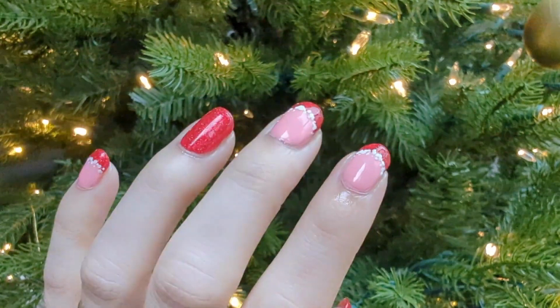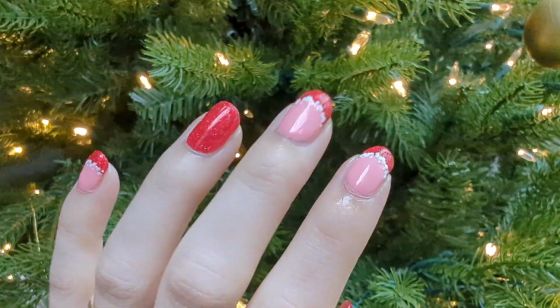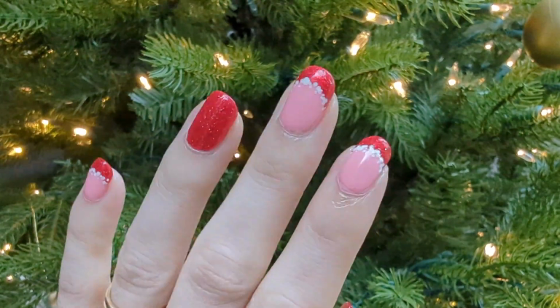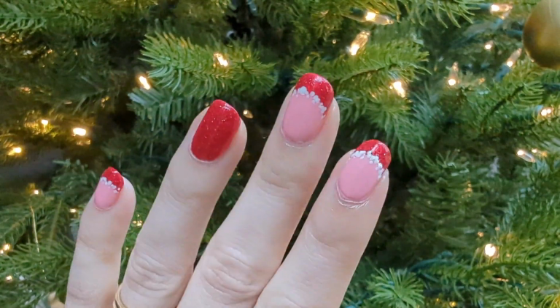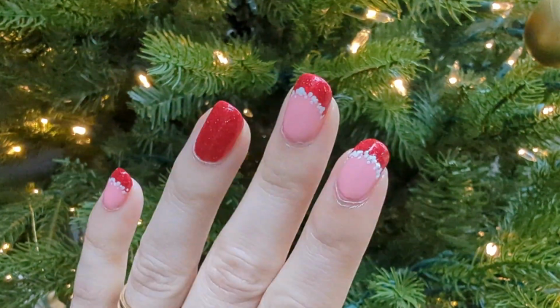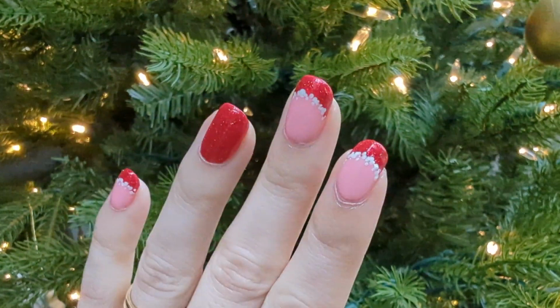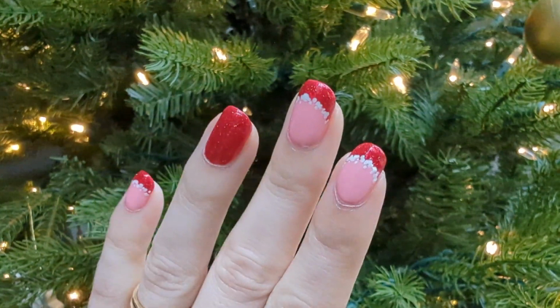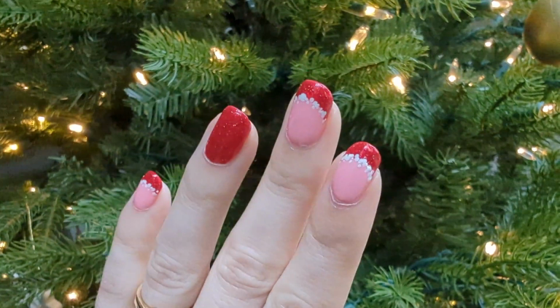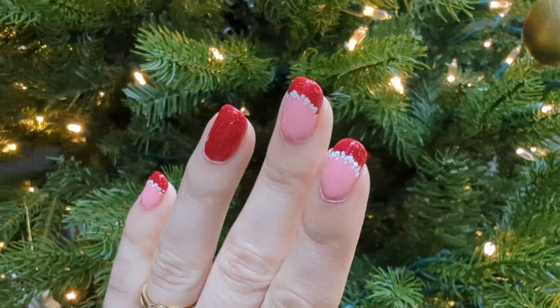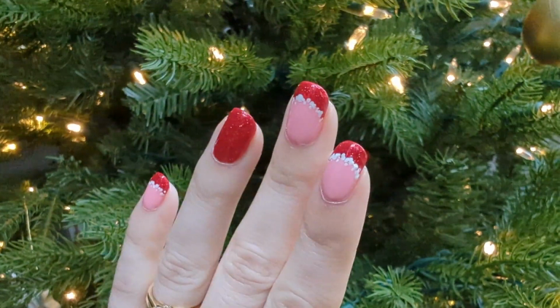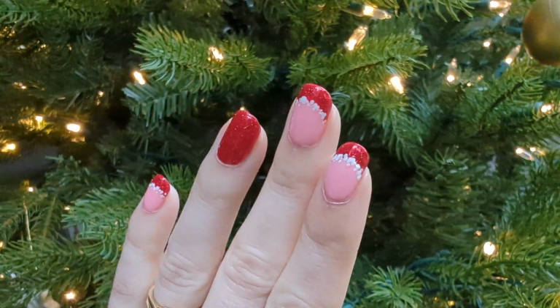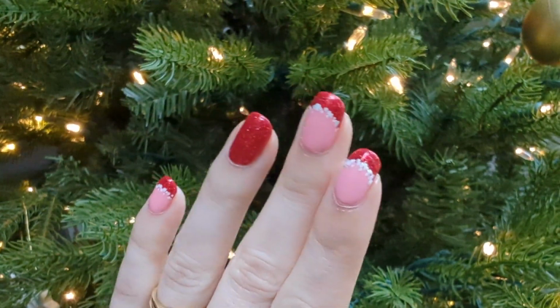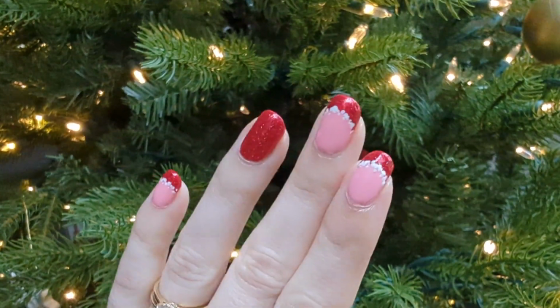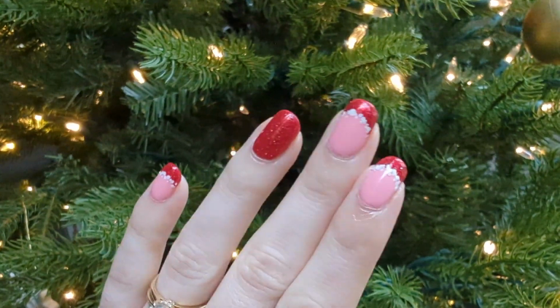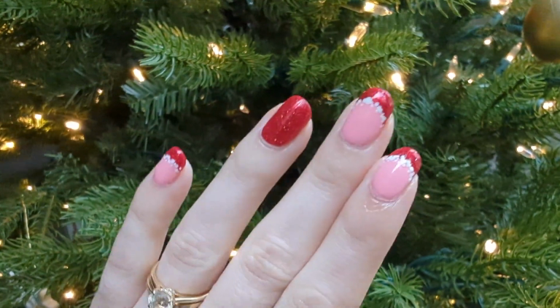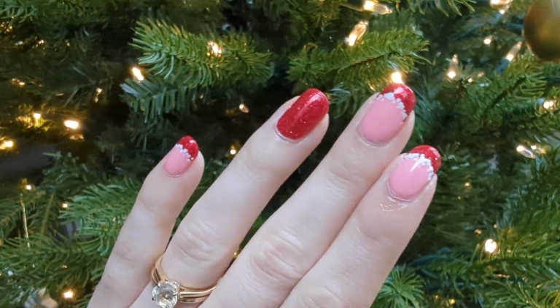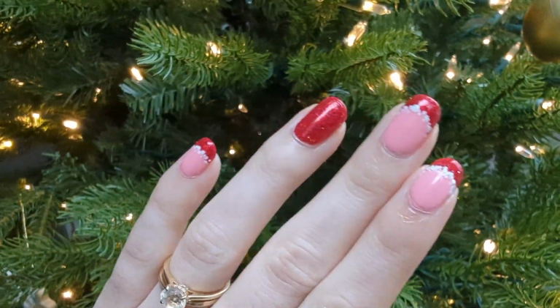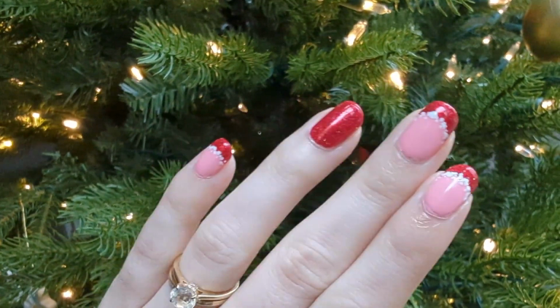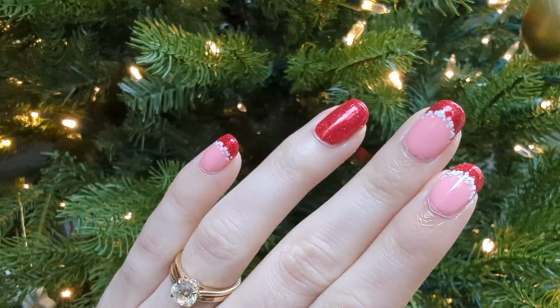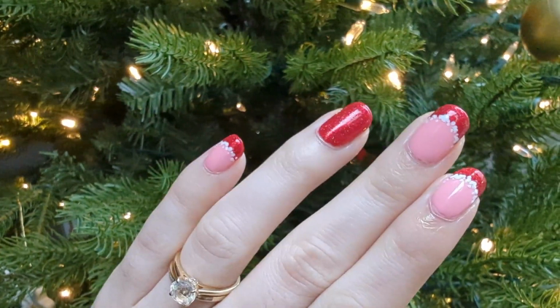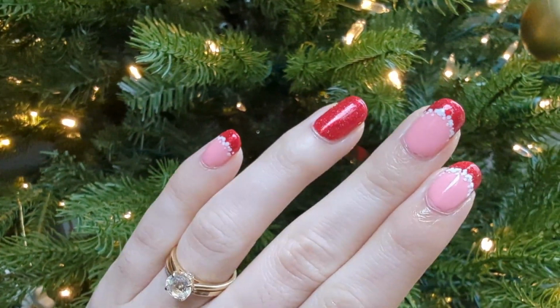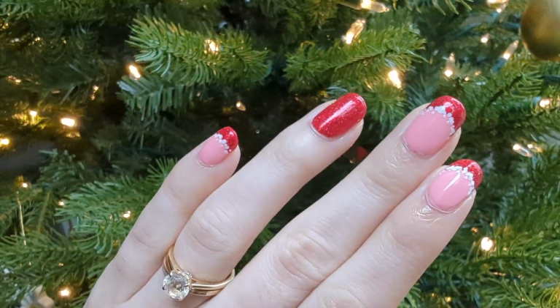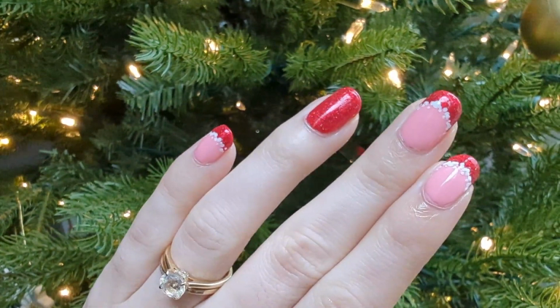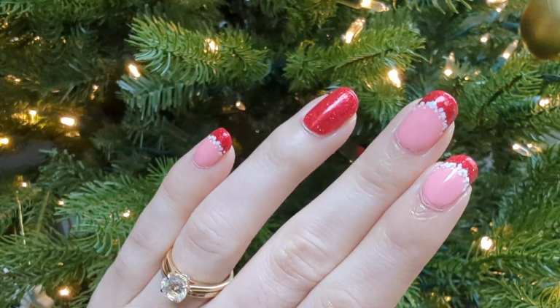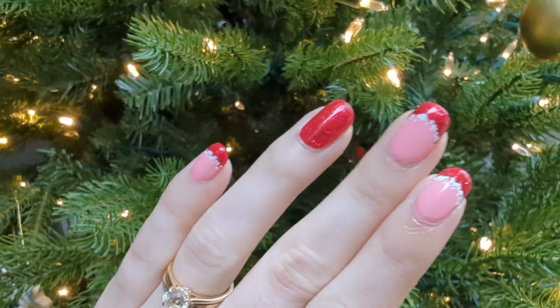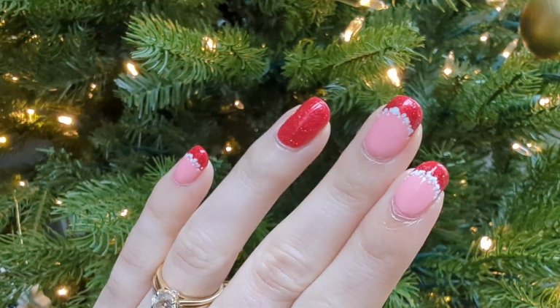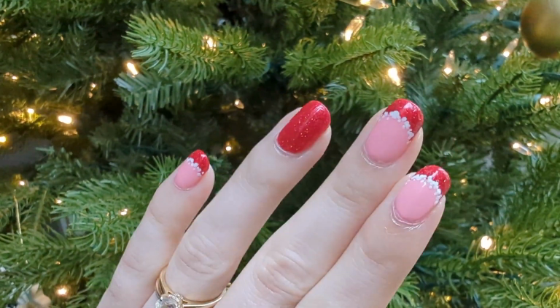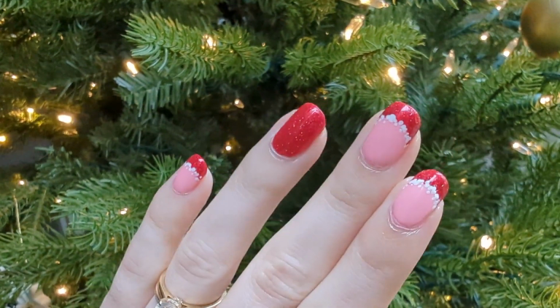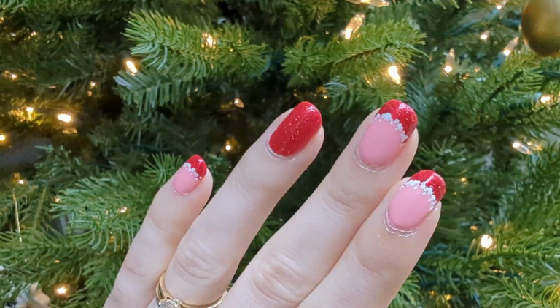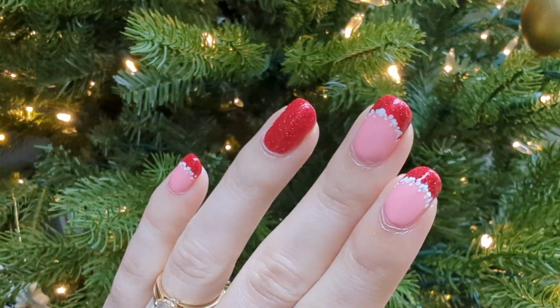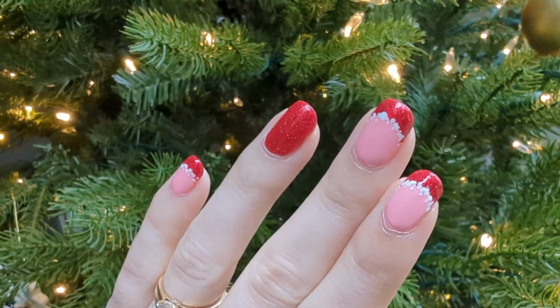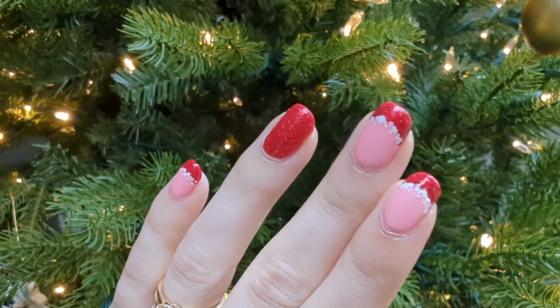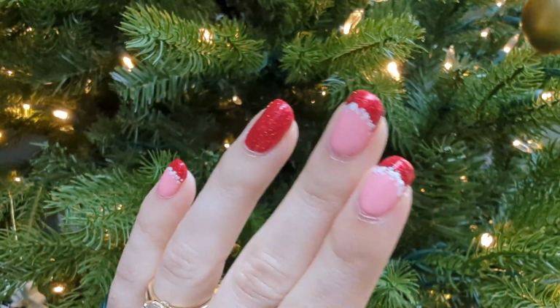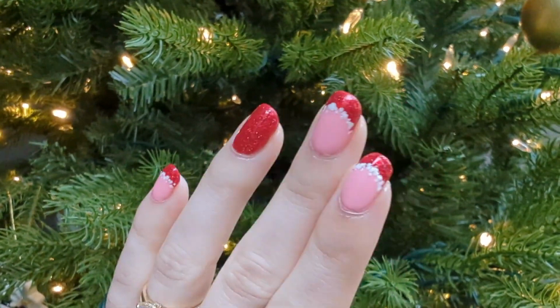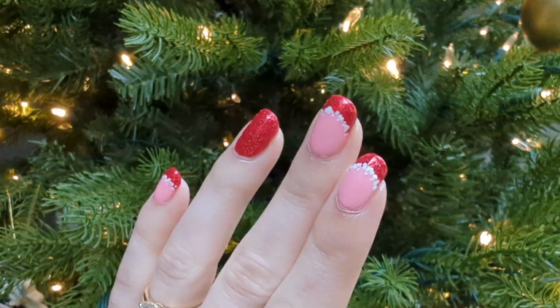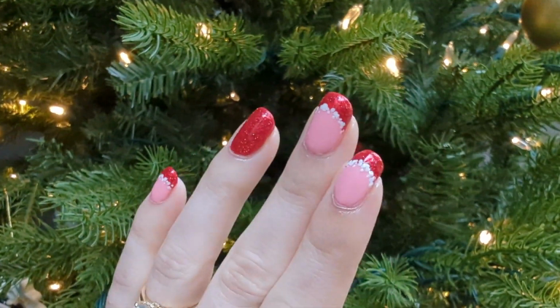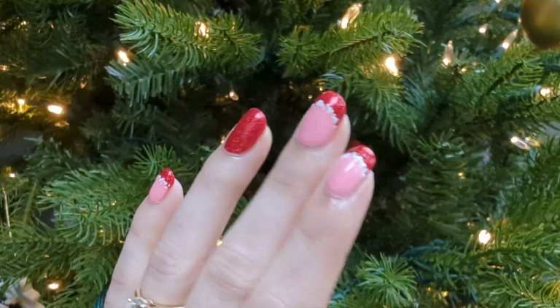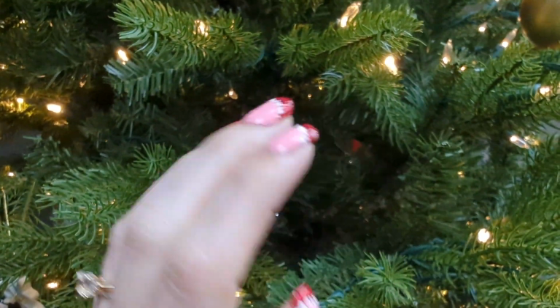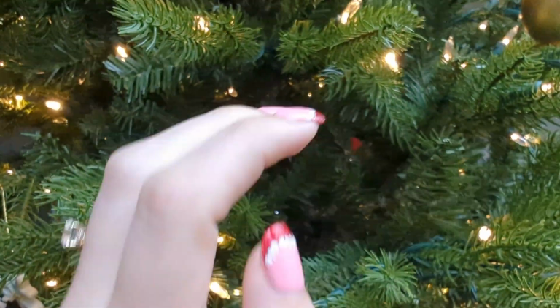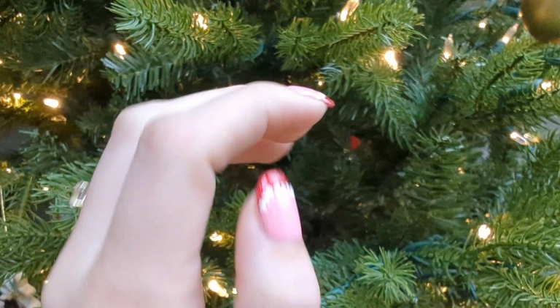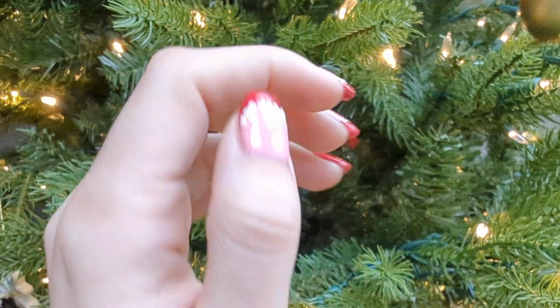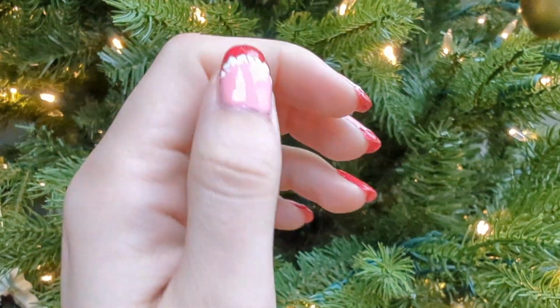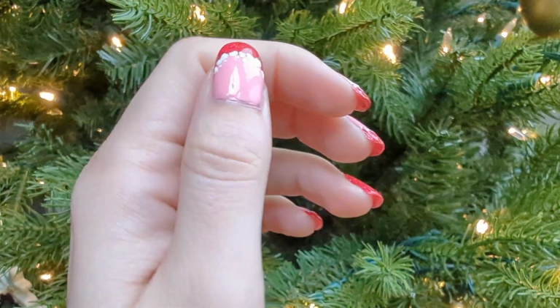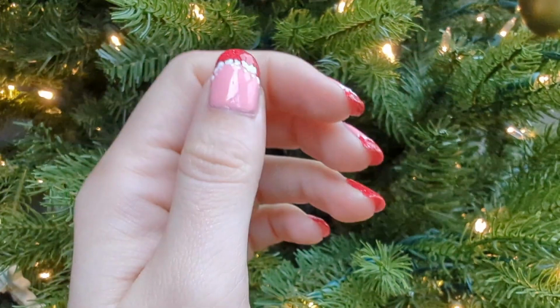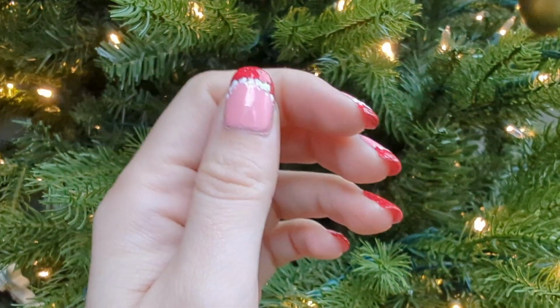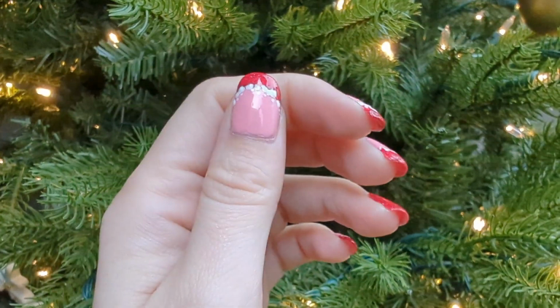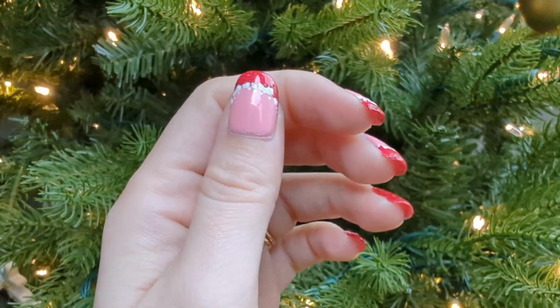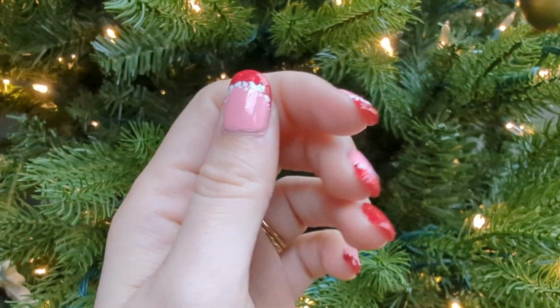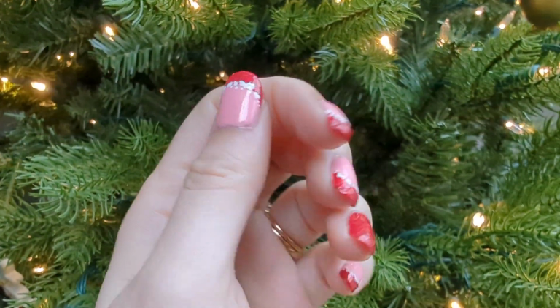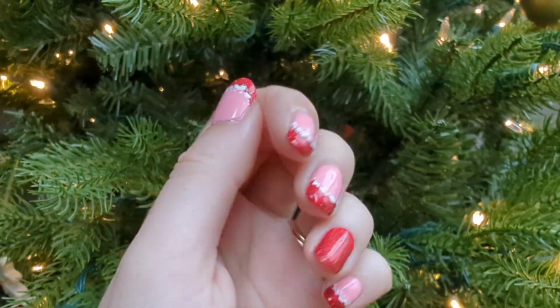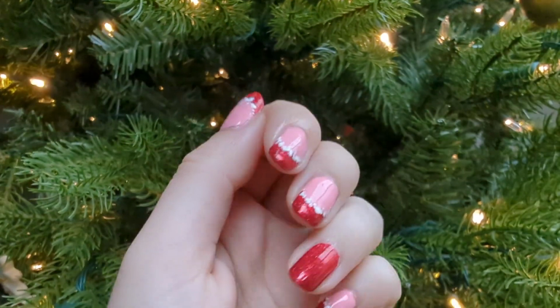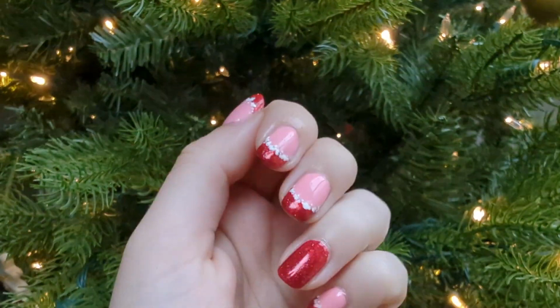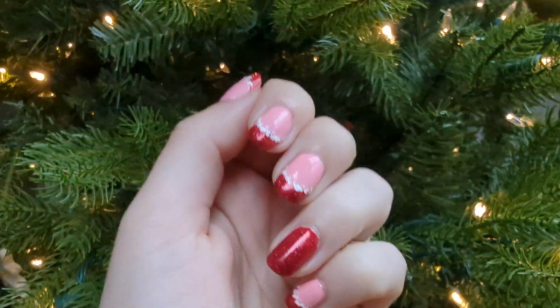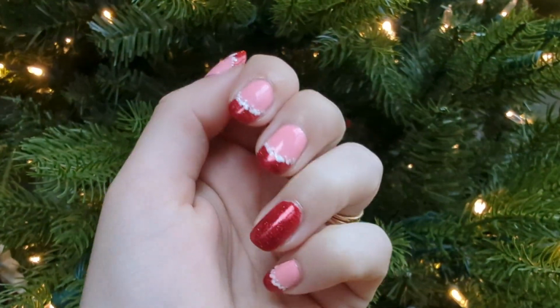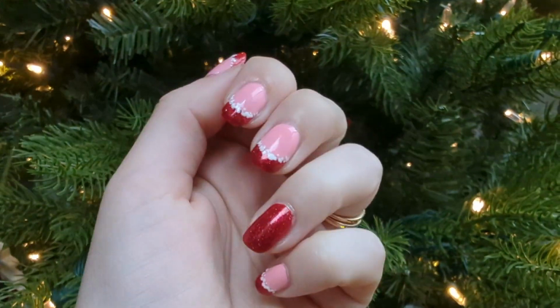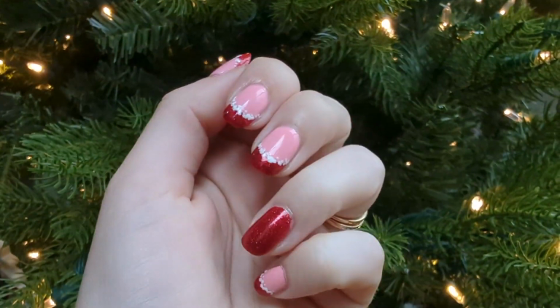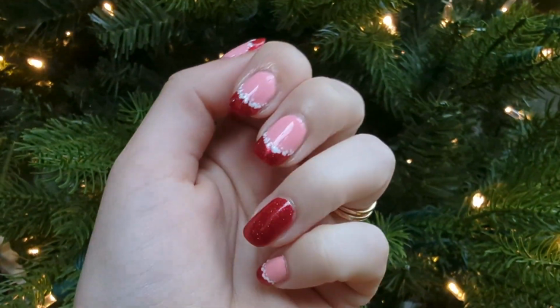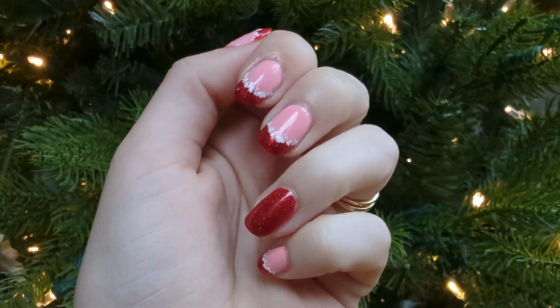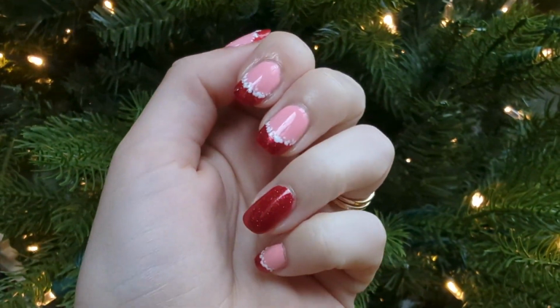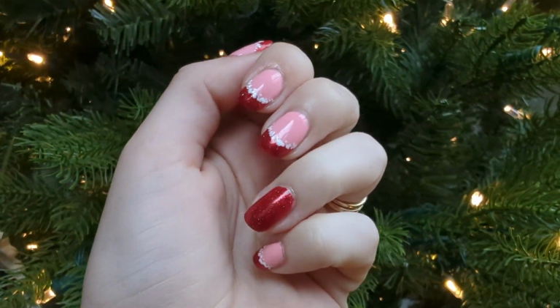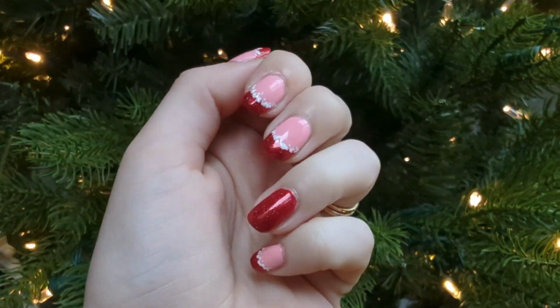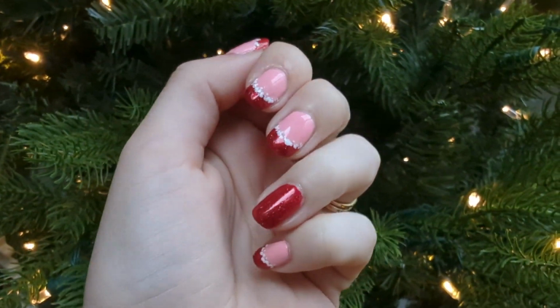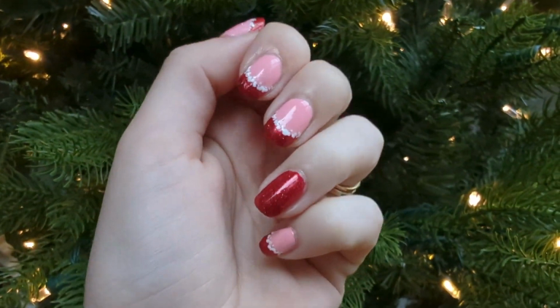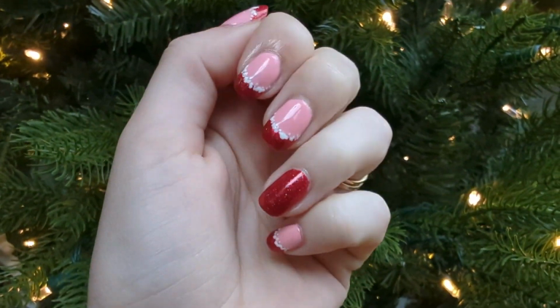Hello, my name is Cheyenne and welcome to another nail art tutorial. Today I will be showing you how to create these Santa inspired French tips.